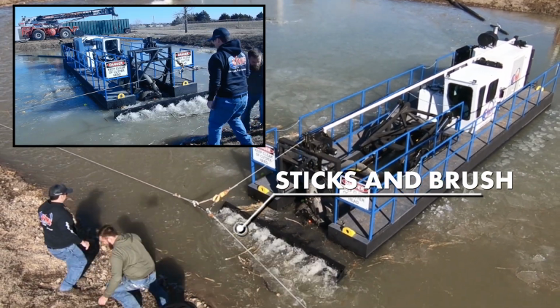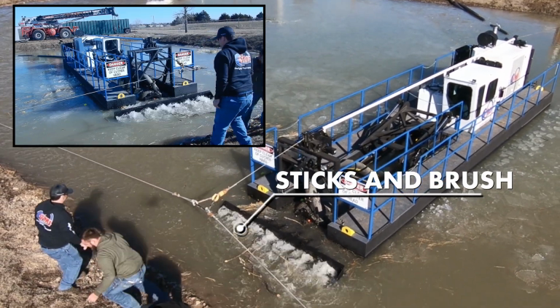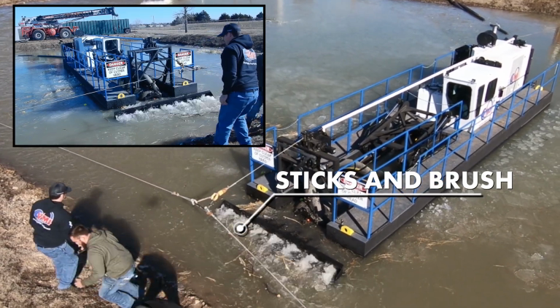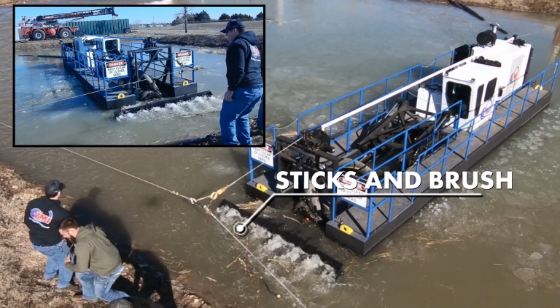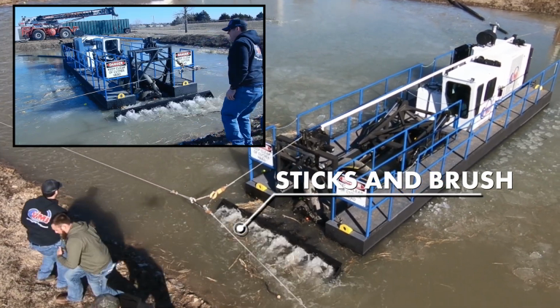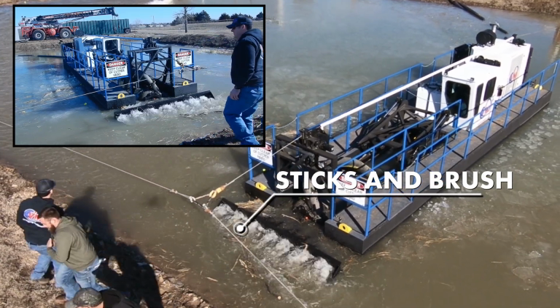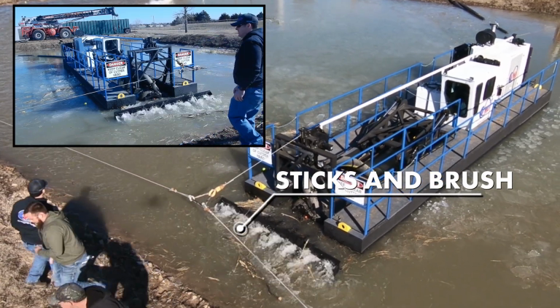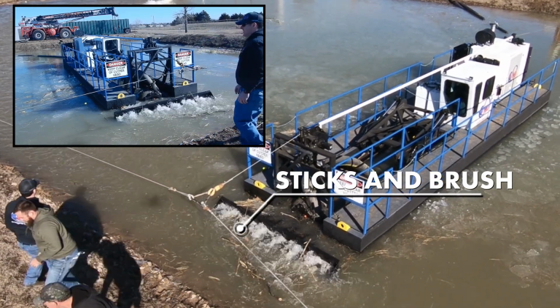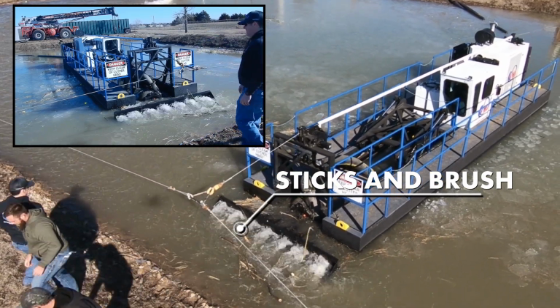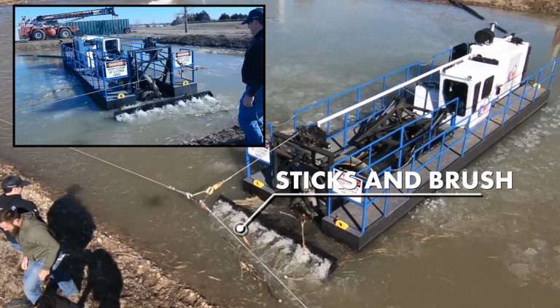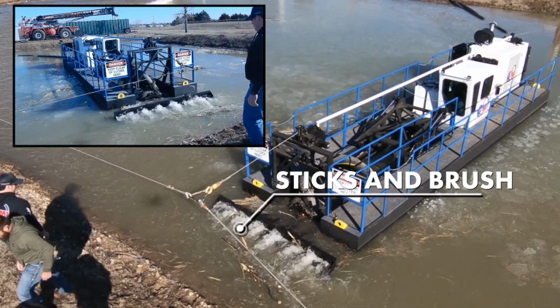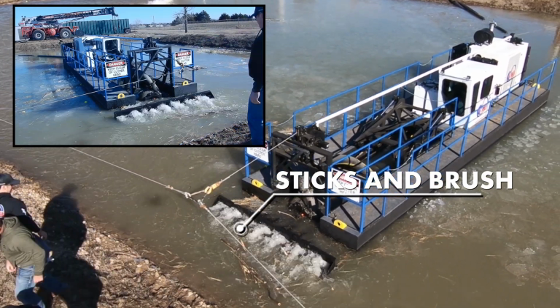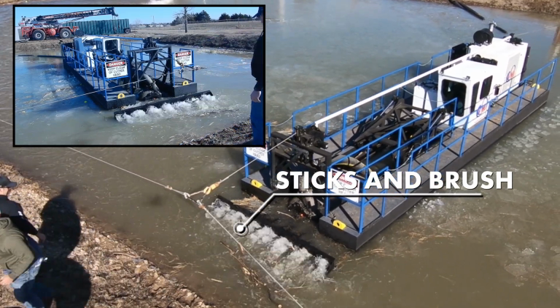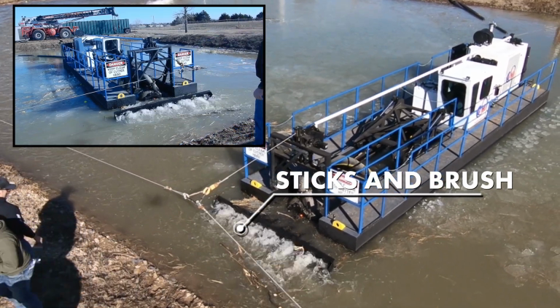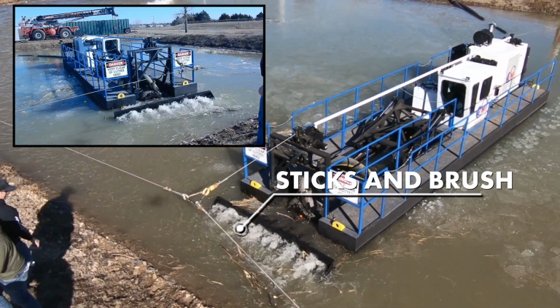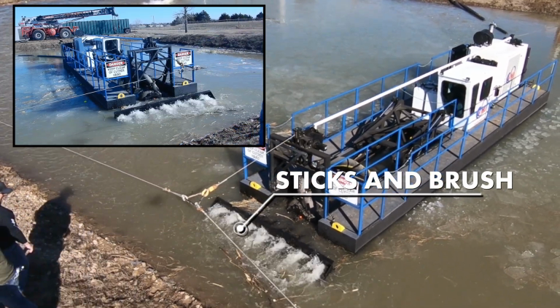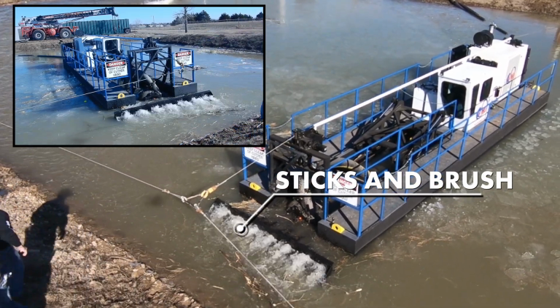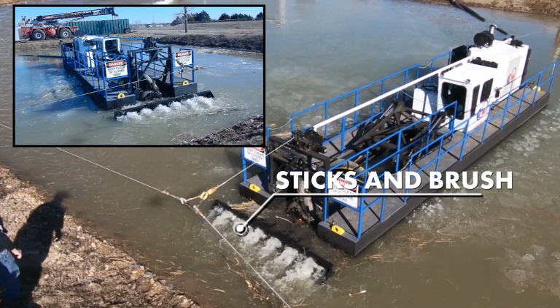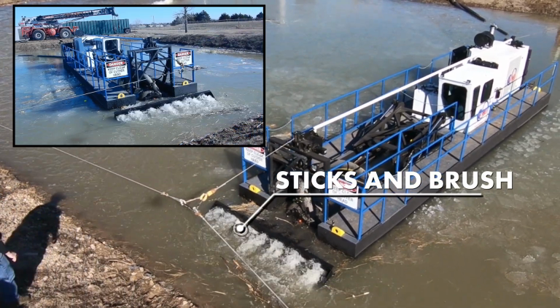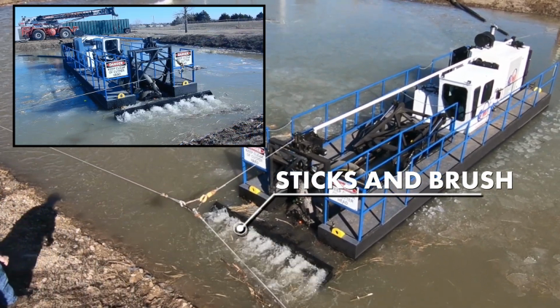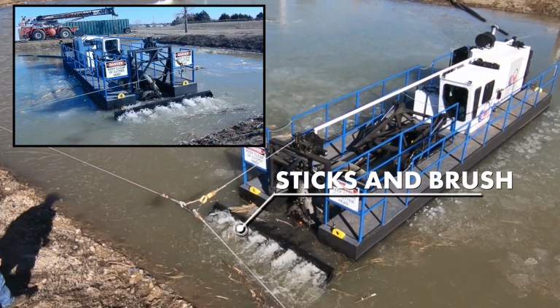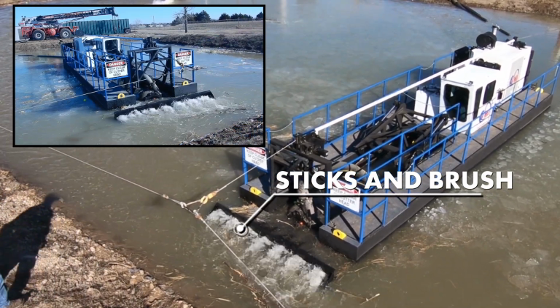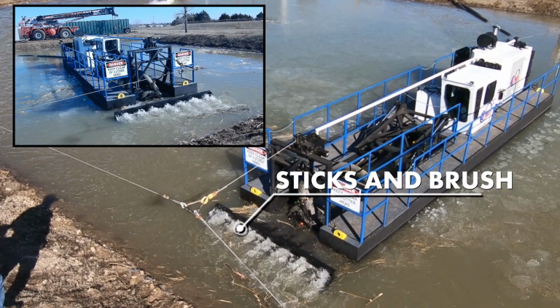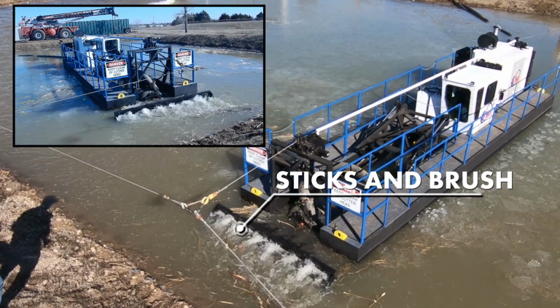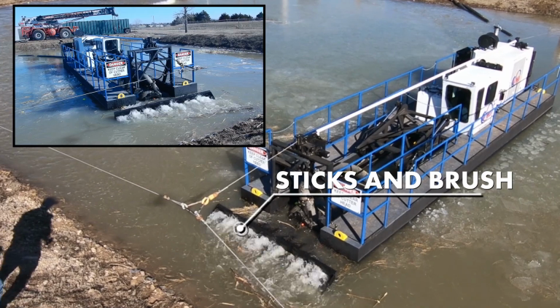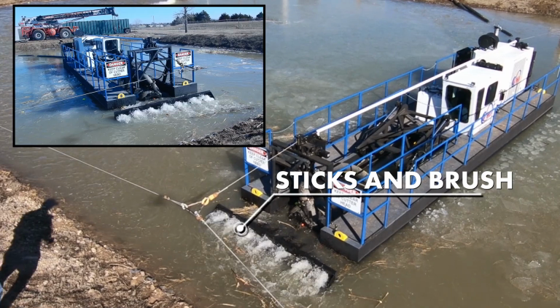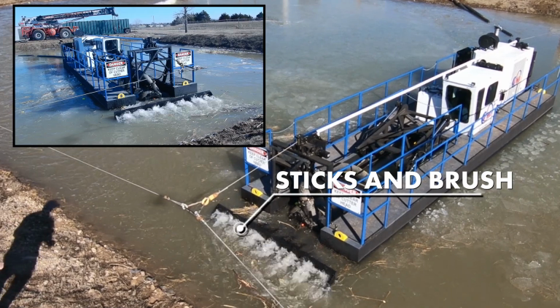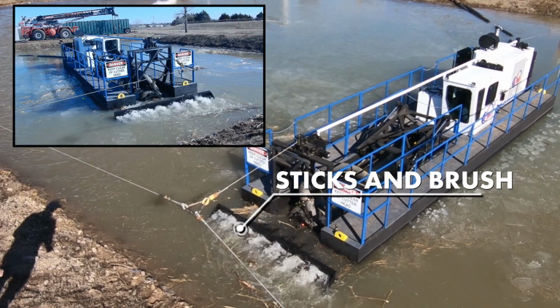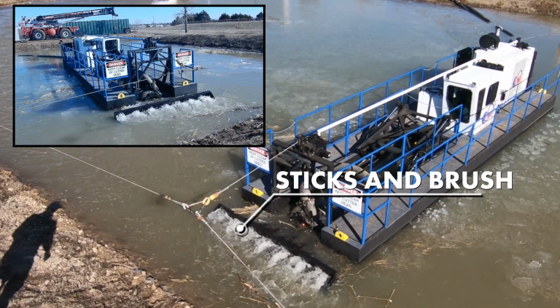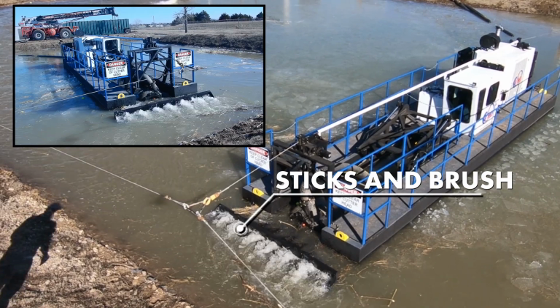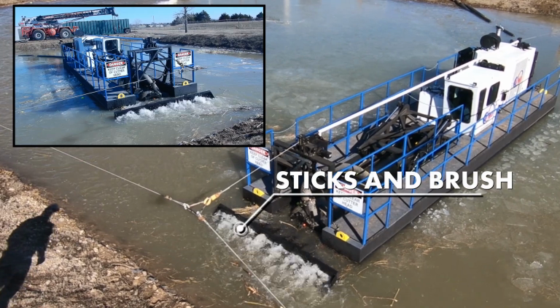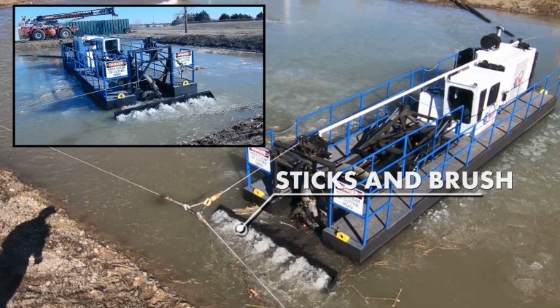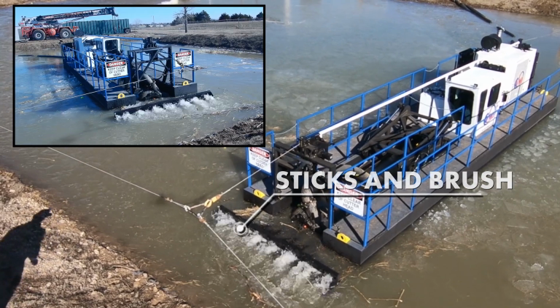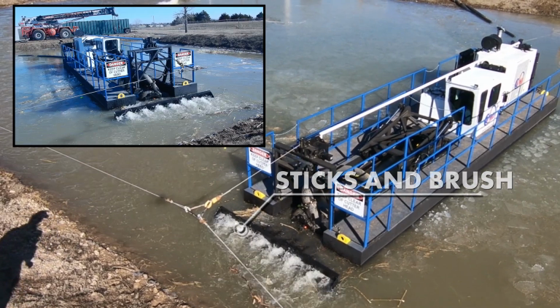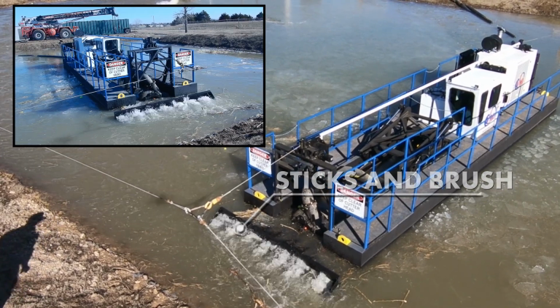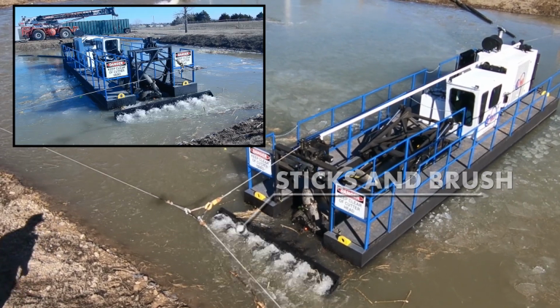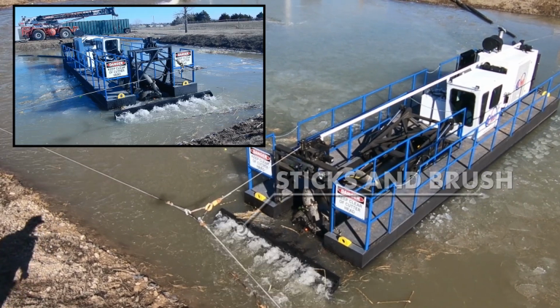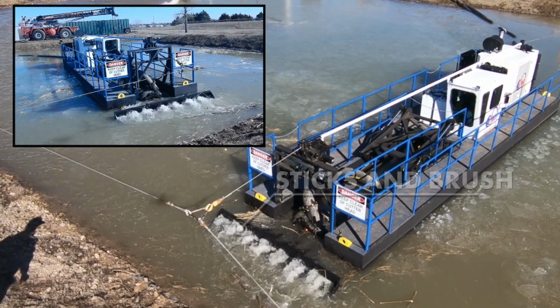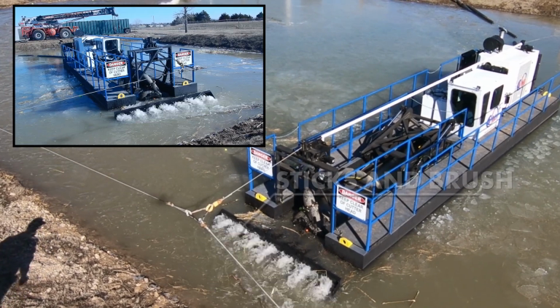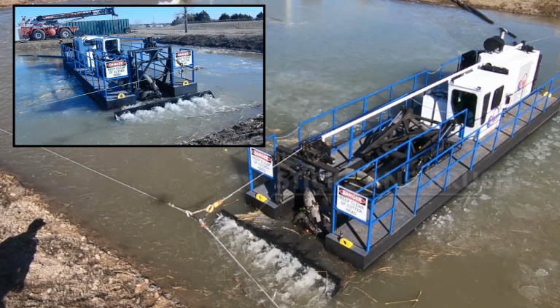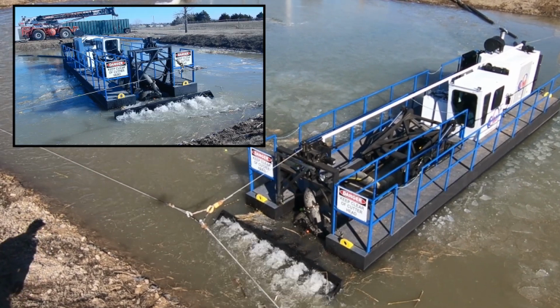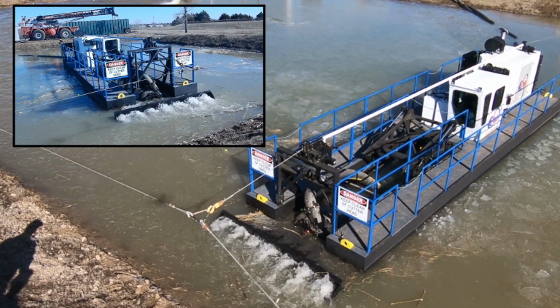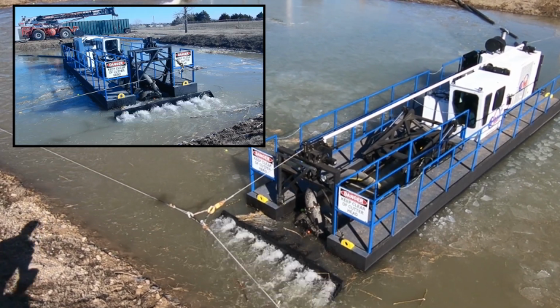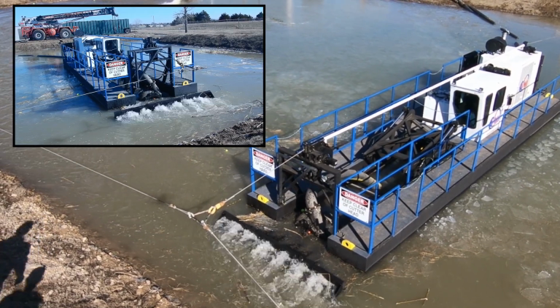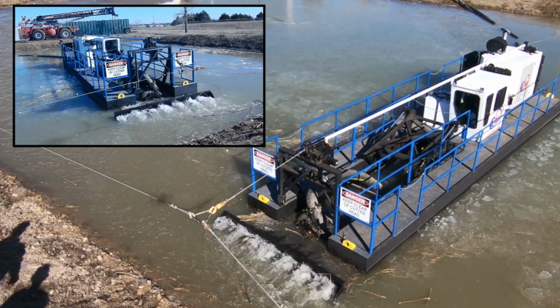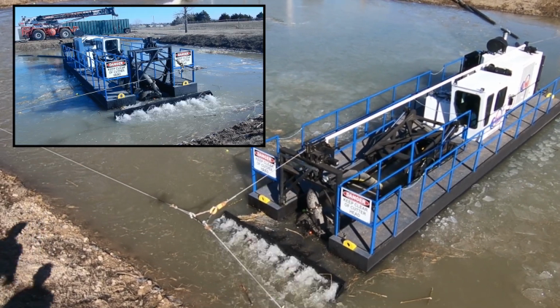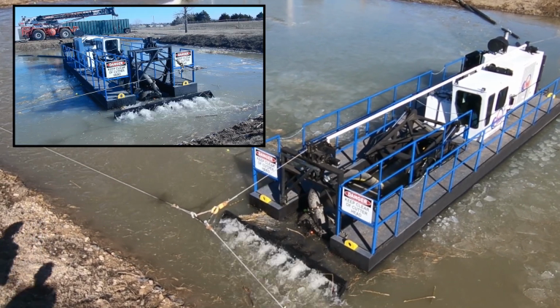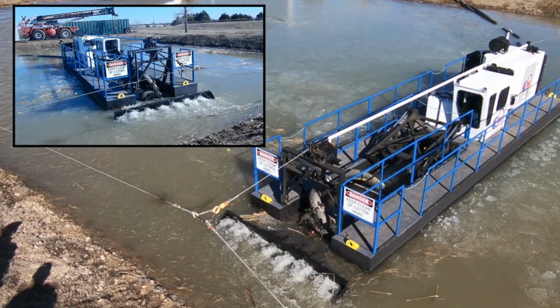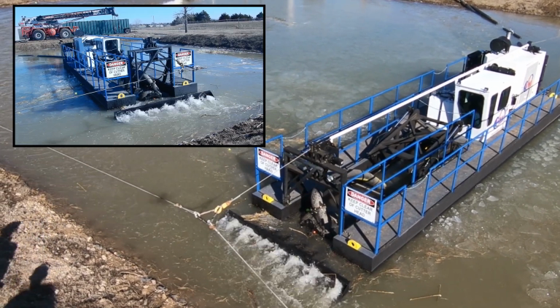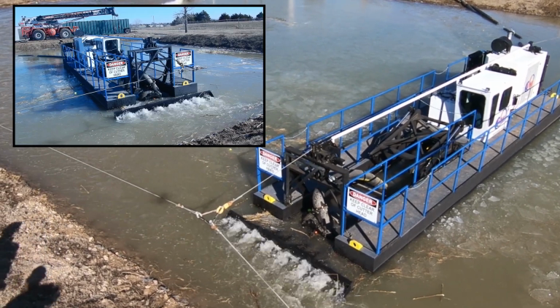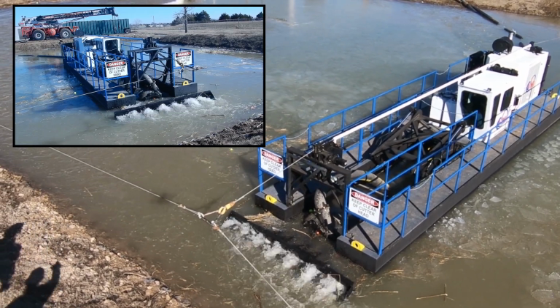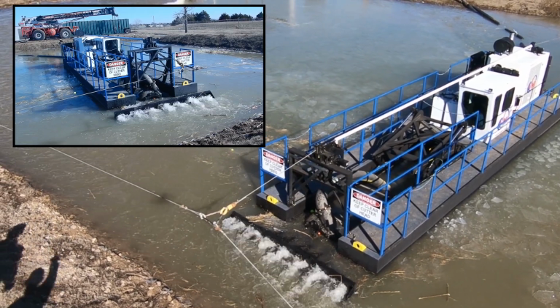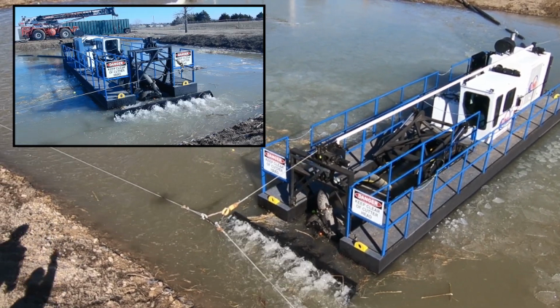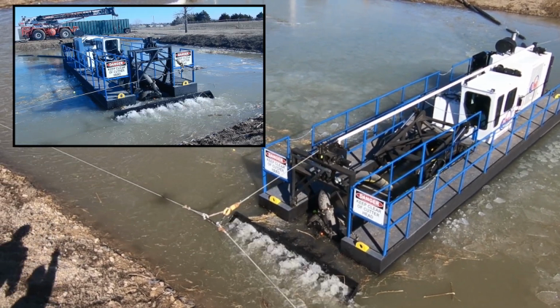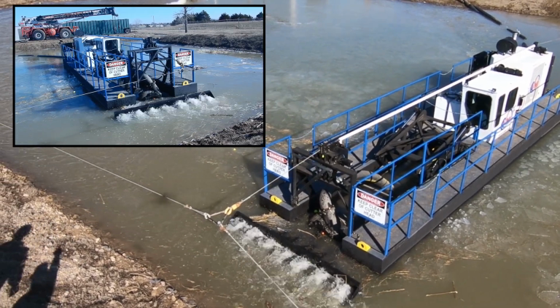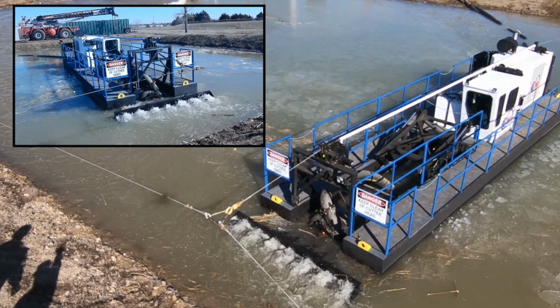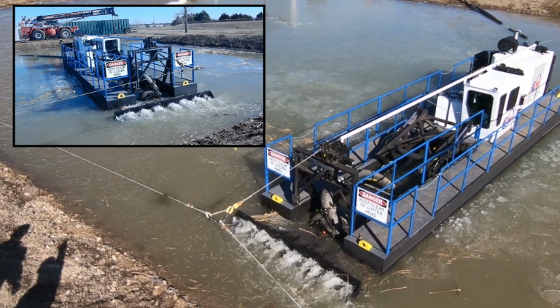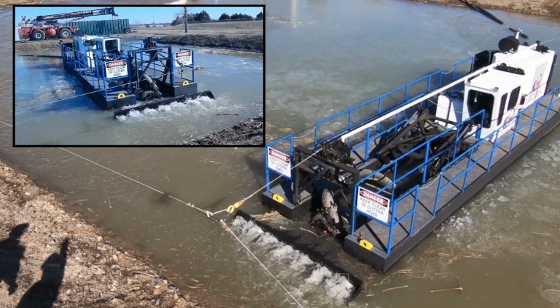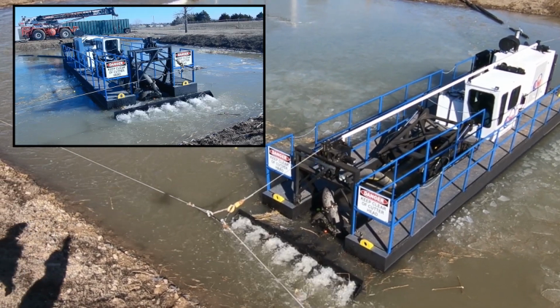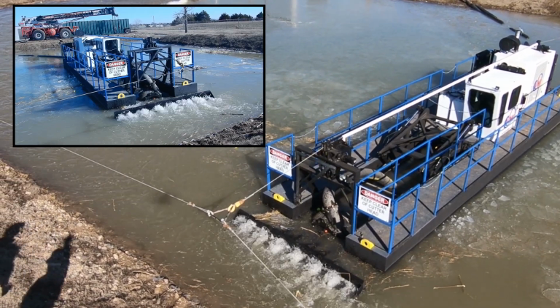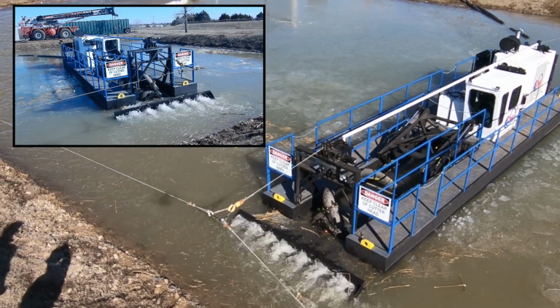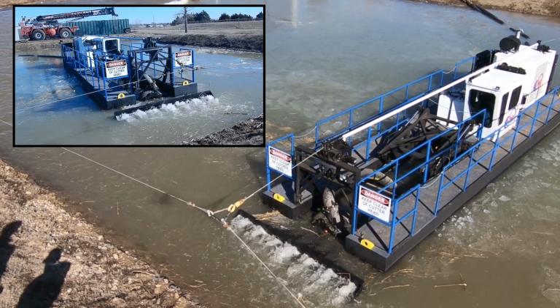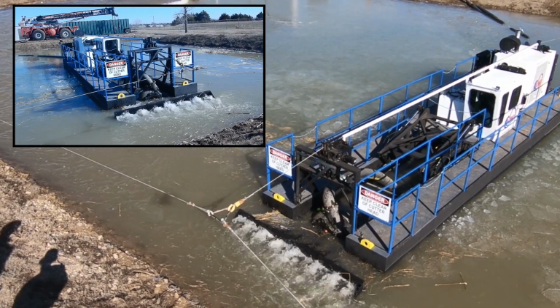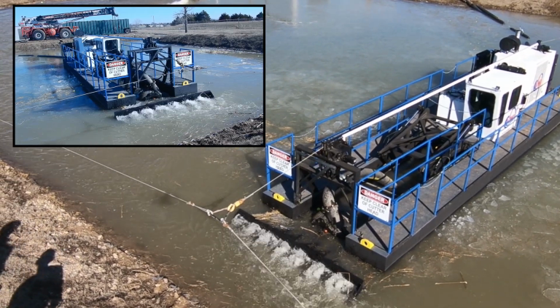Let's try something a little more challenging — how about a bundle of sticks and brush? Again, the Sabertooth shot right through our debris with no trouble whatsoever. The industry-leading torque provides the power to break up sticks and brush with ease.